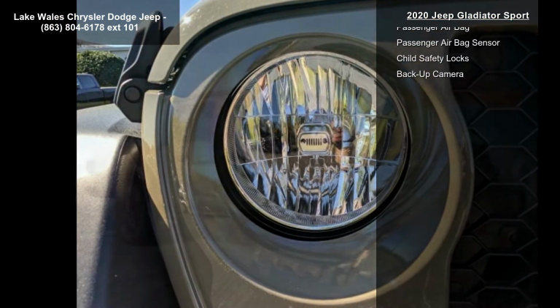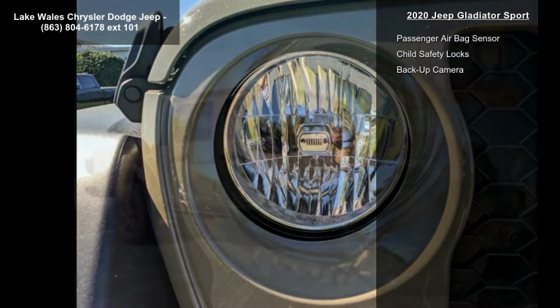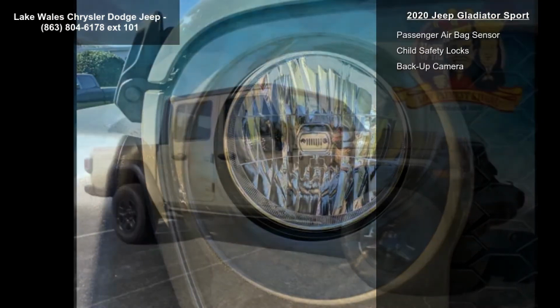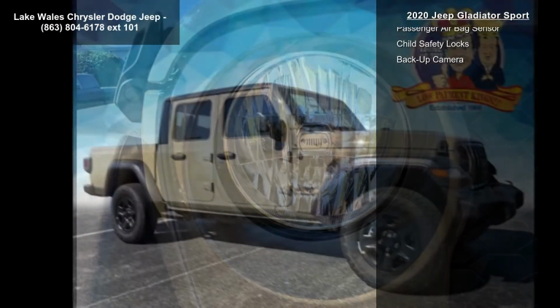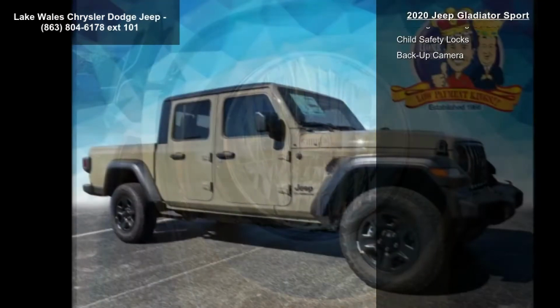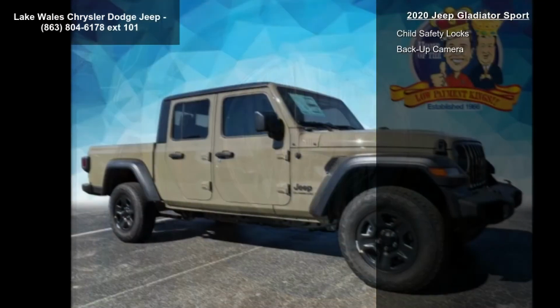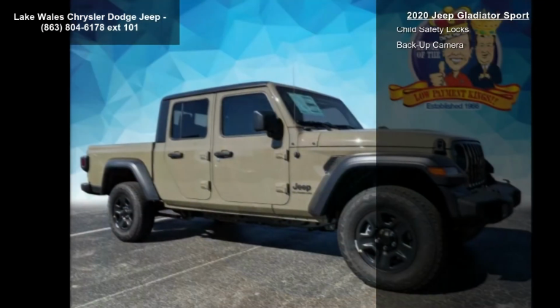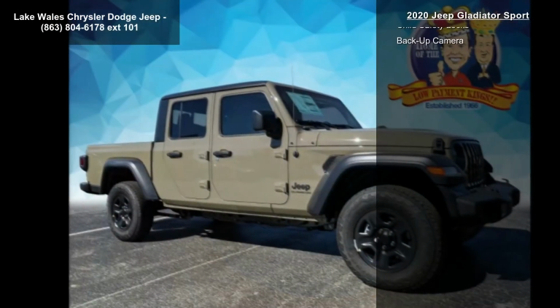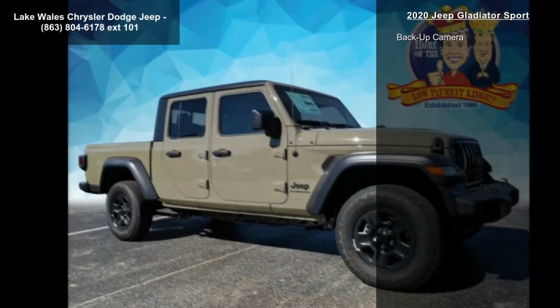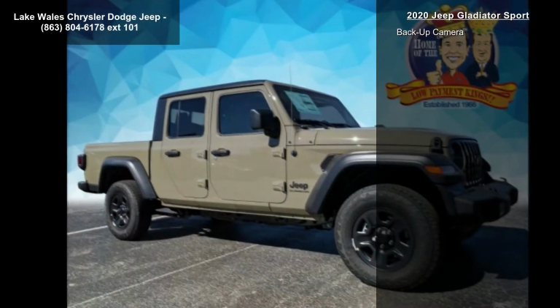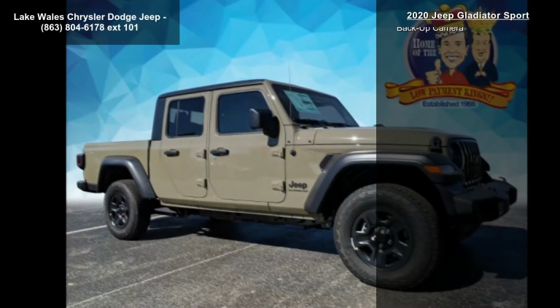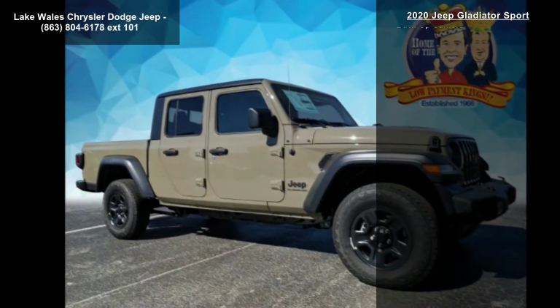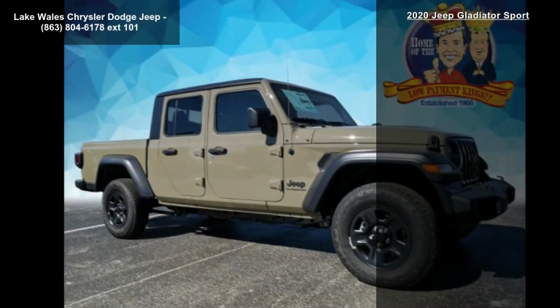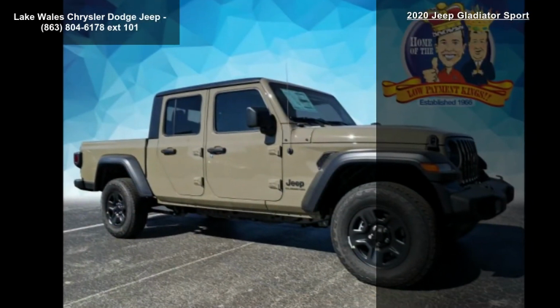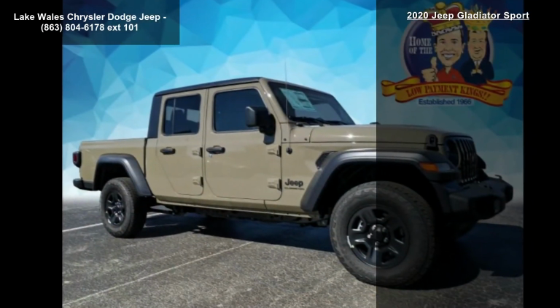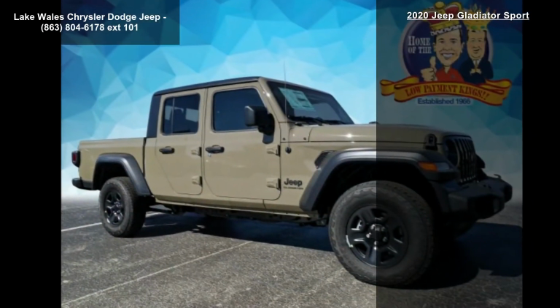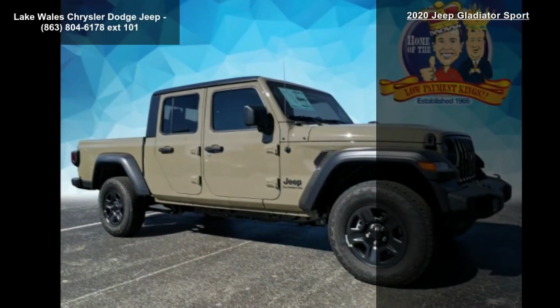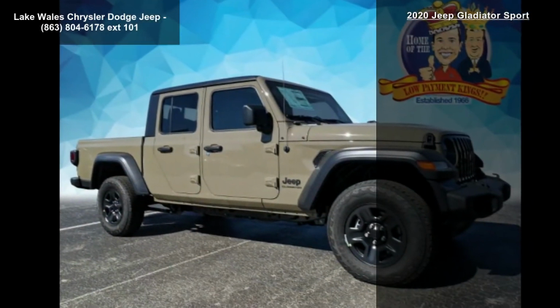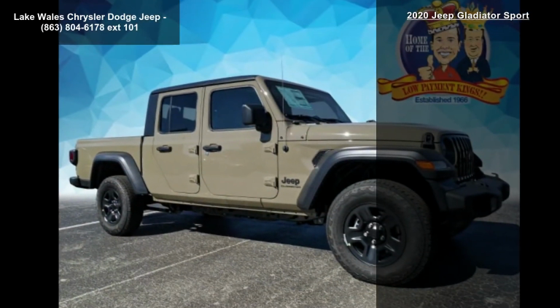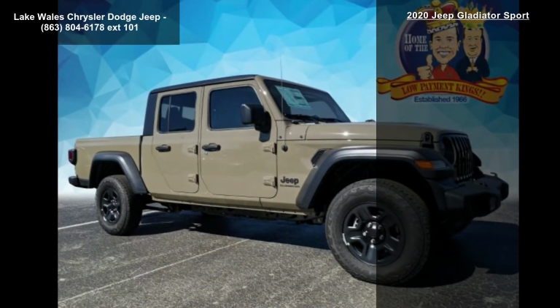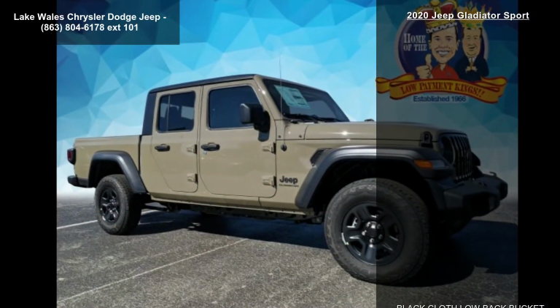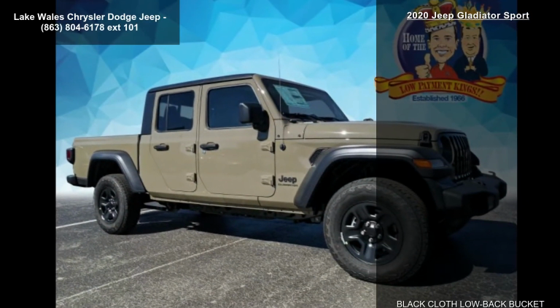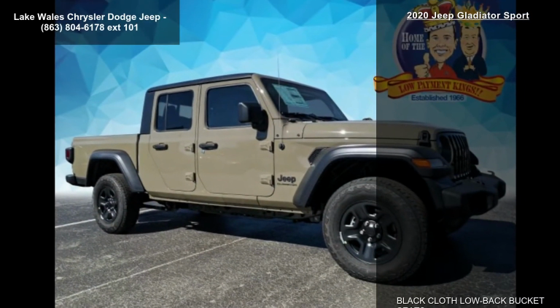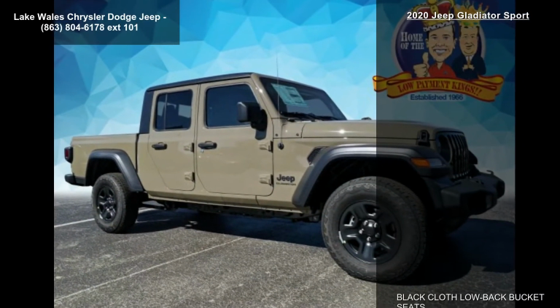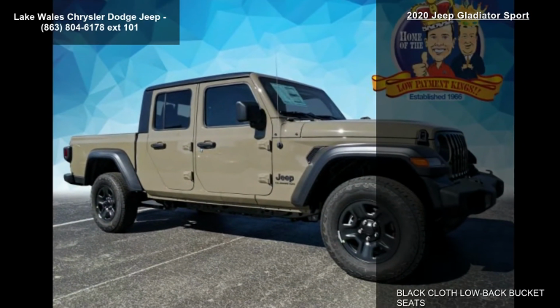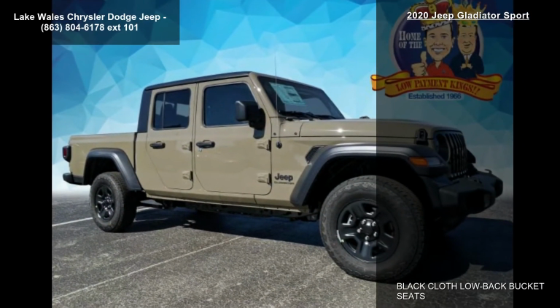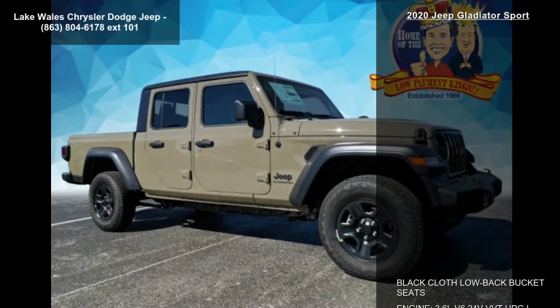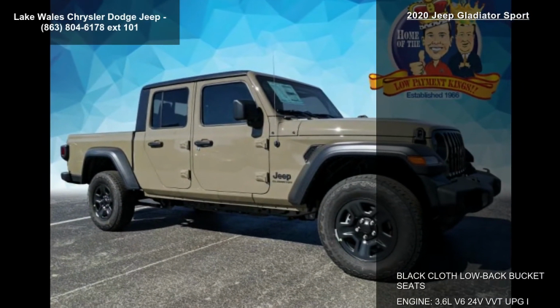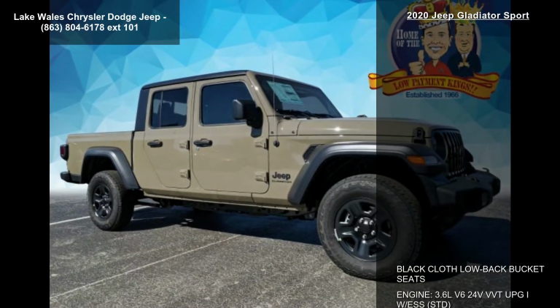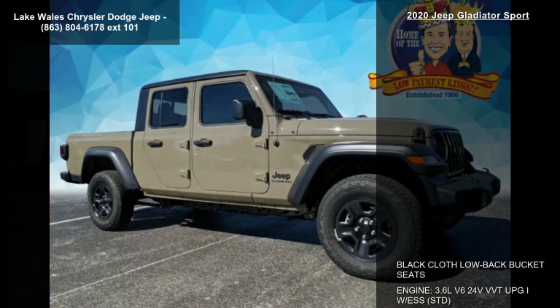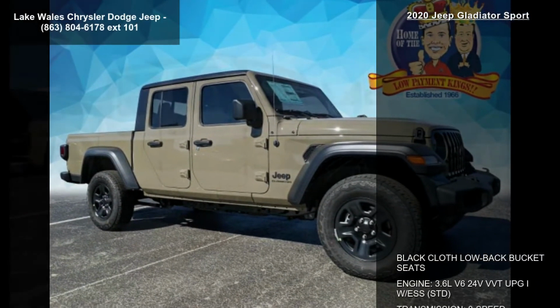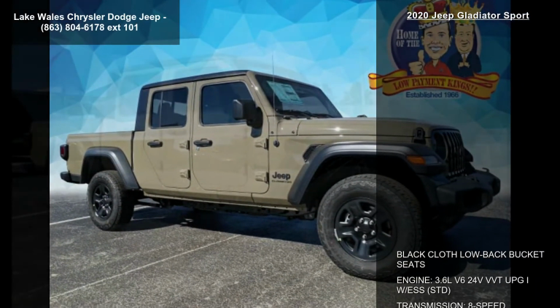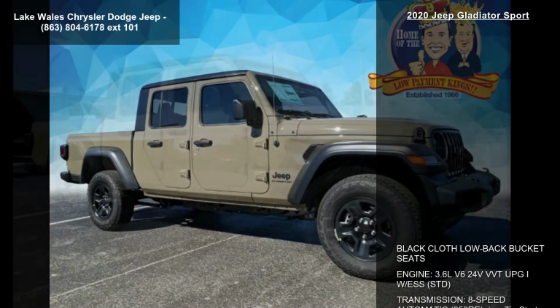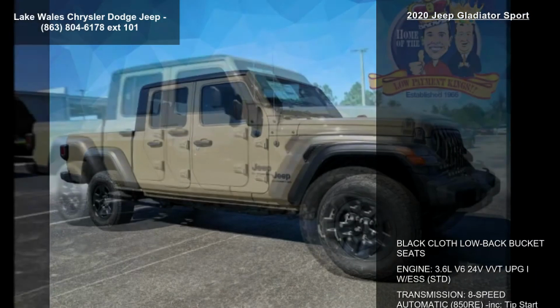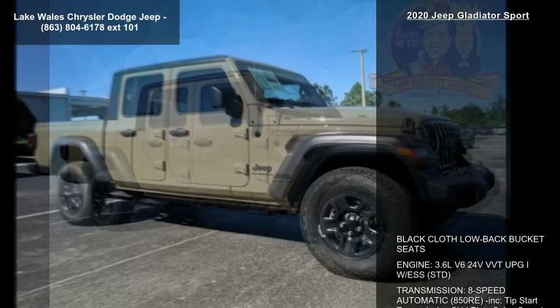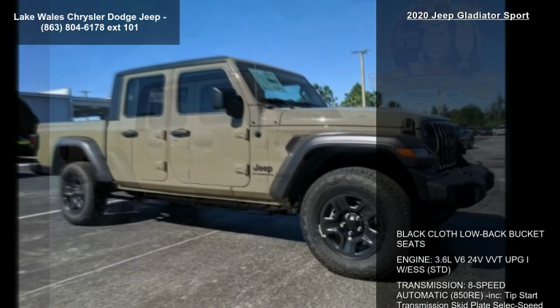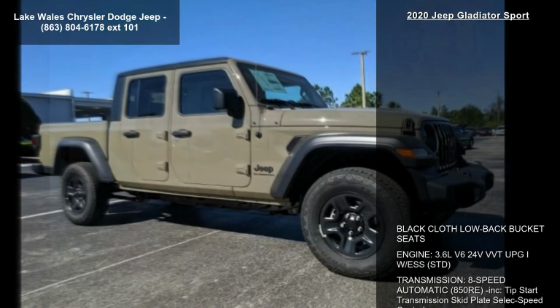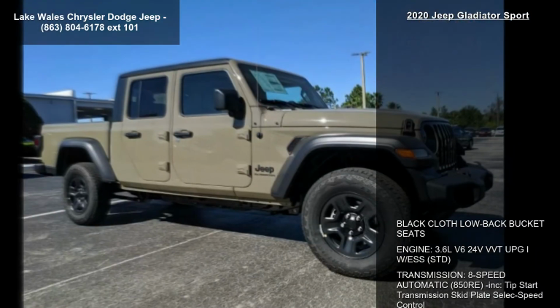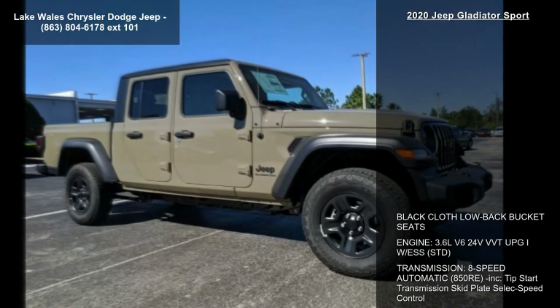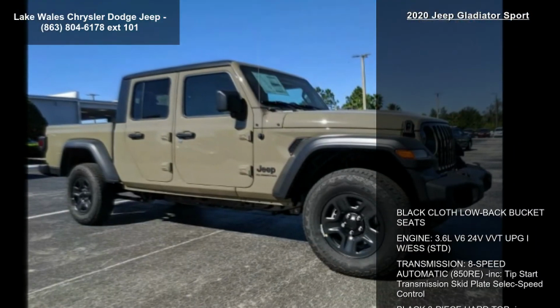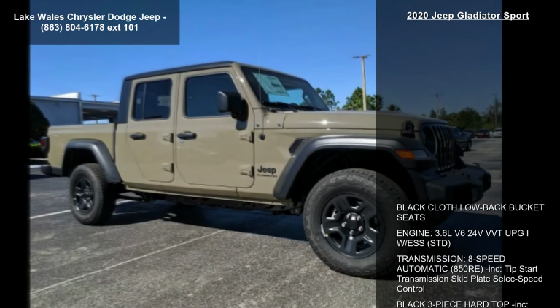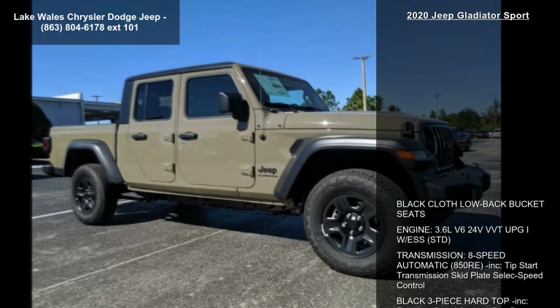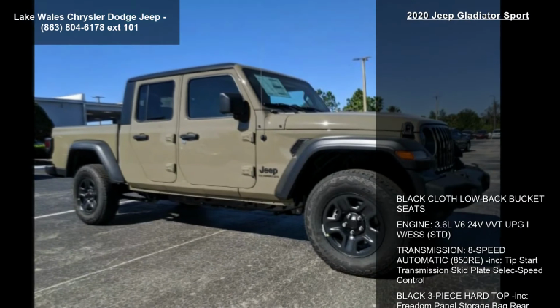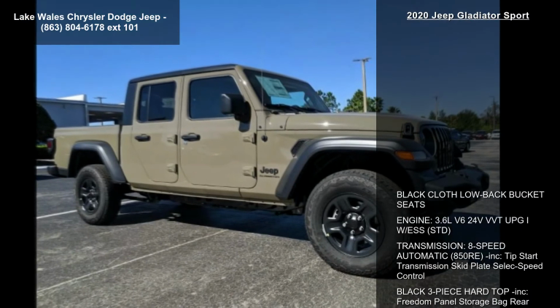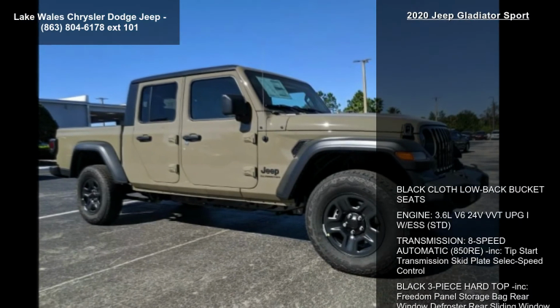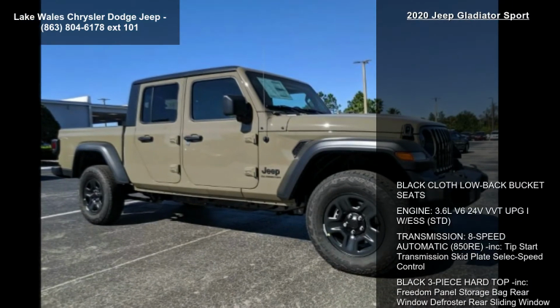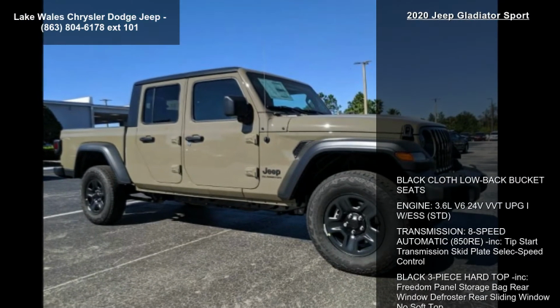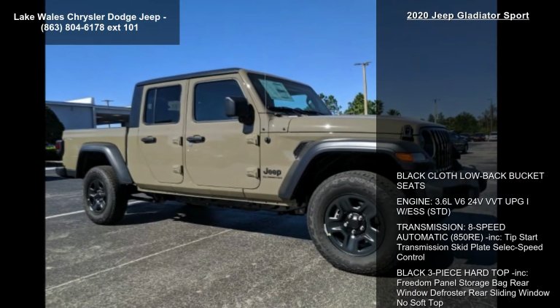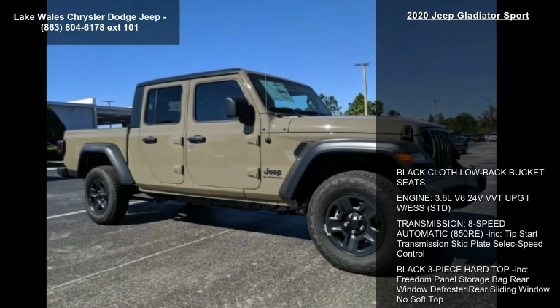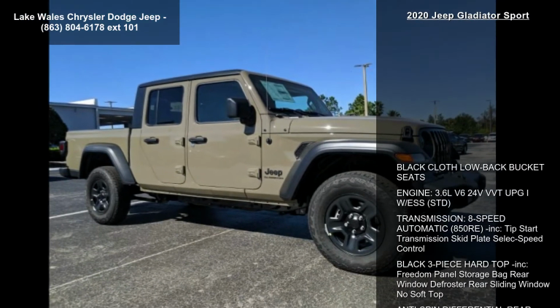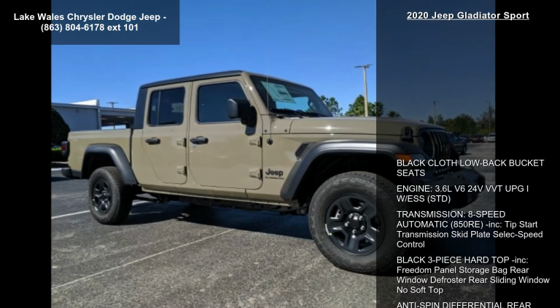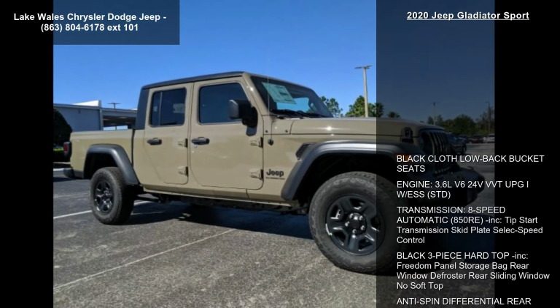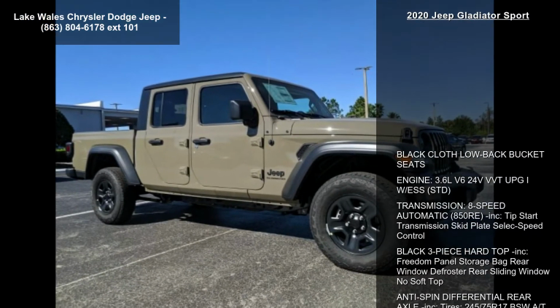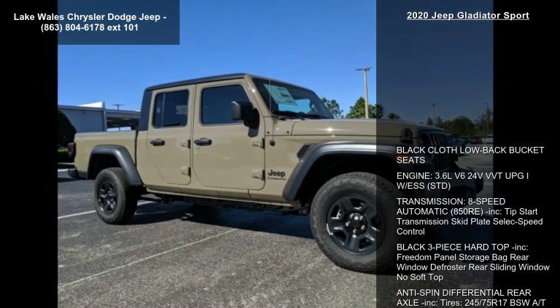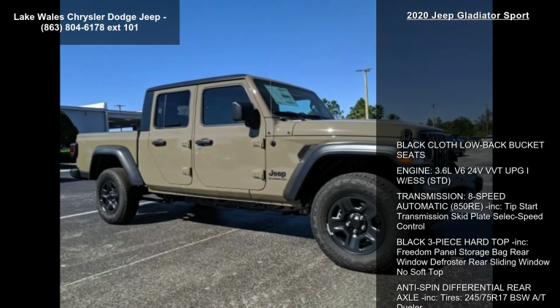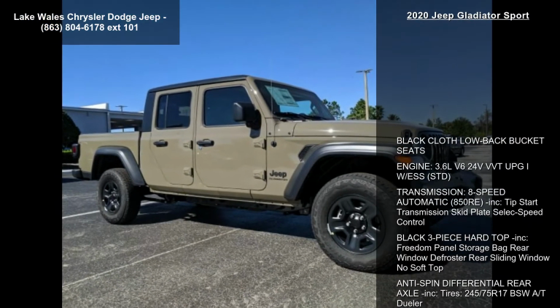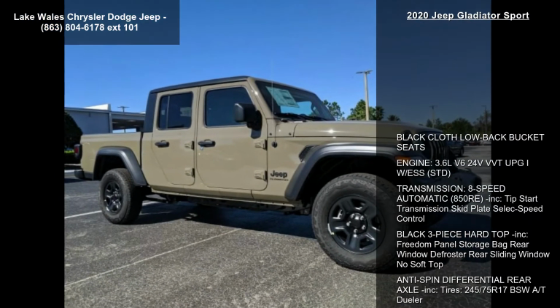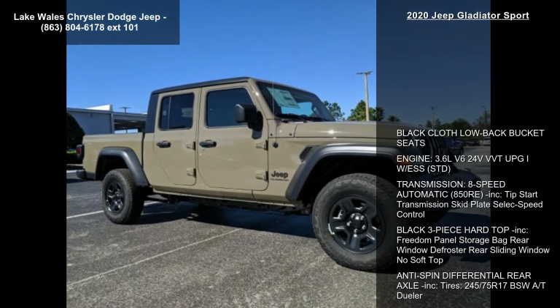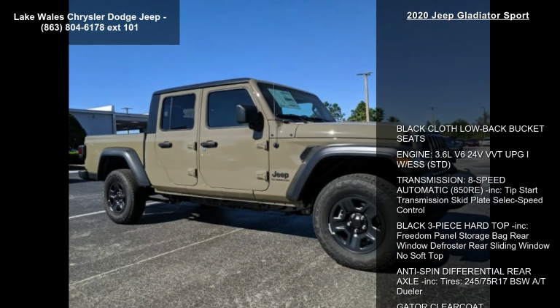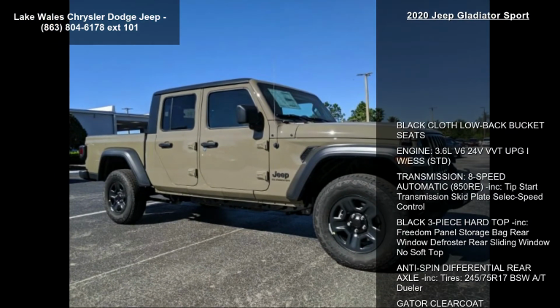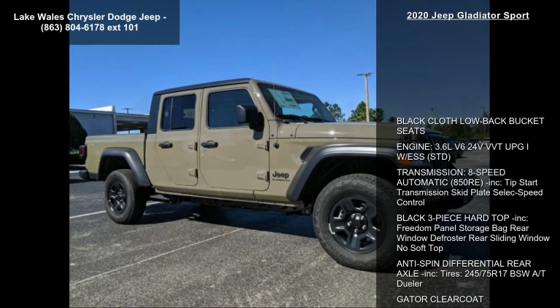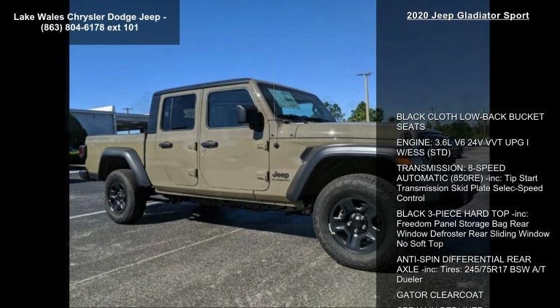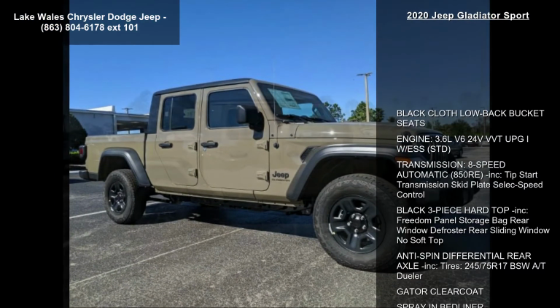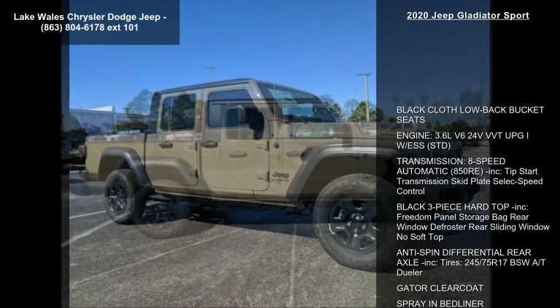Anti-spin differential rear axle included. Tires: 245/75R17 BSW.